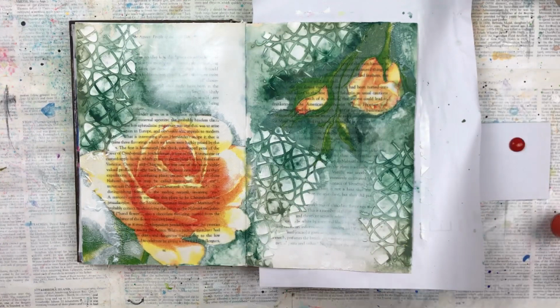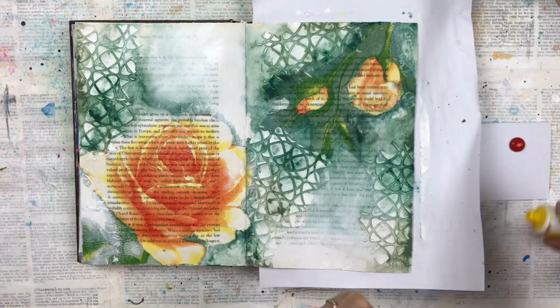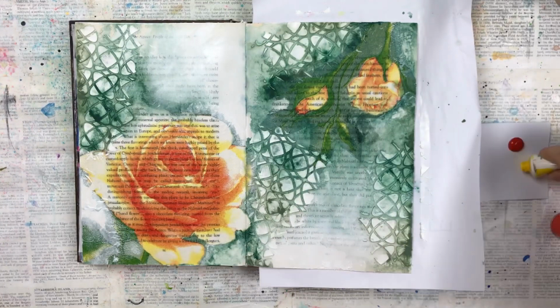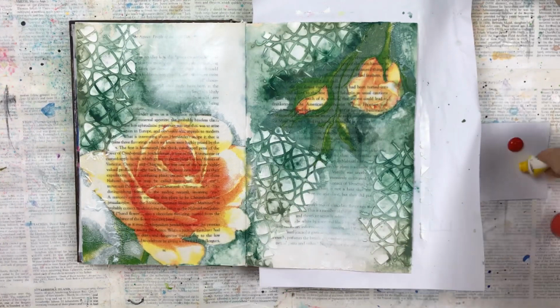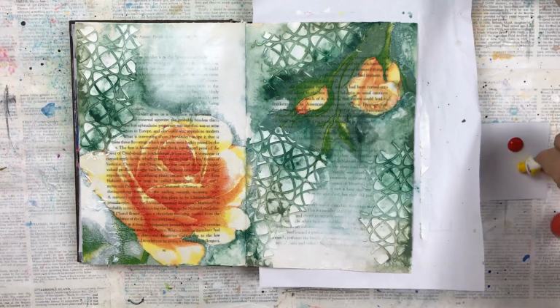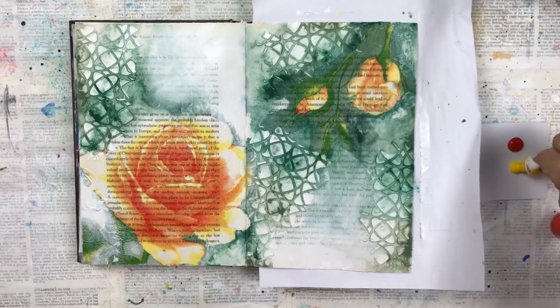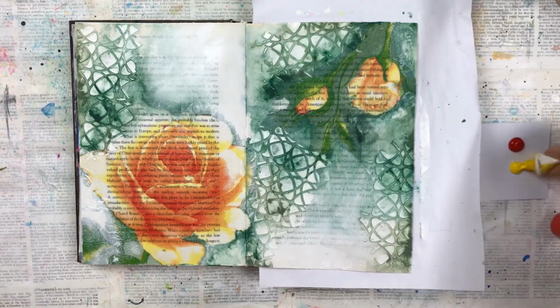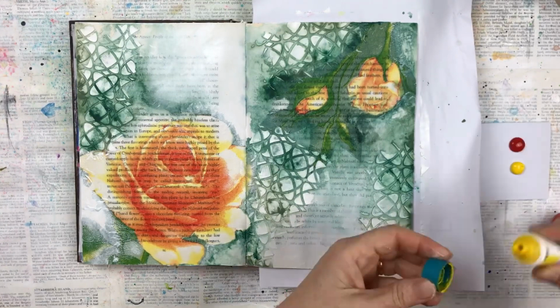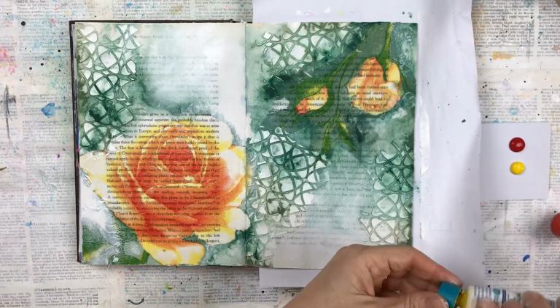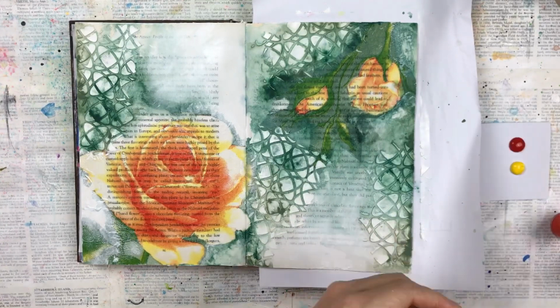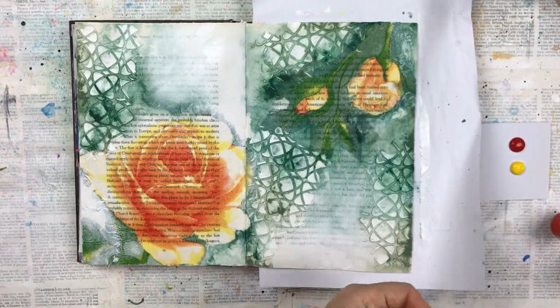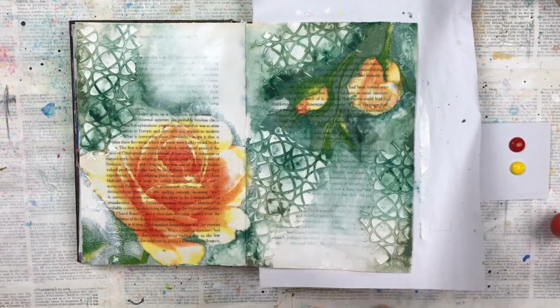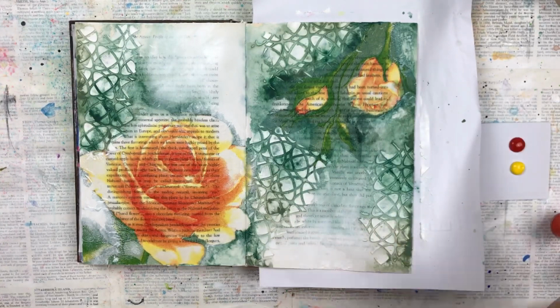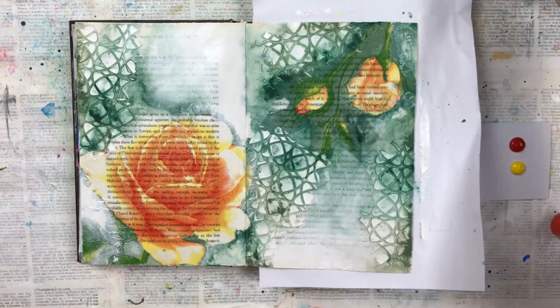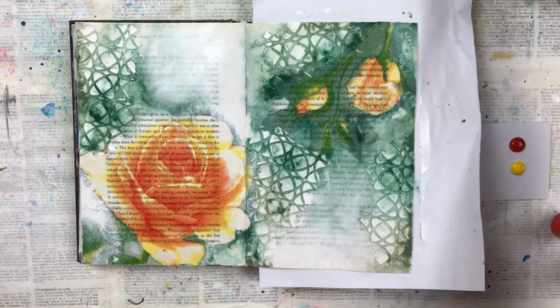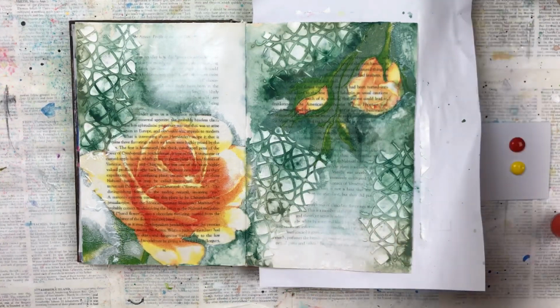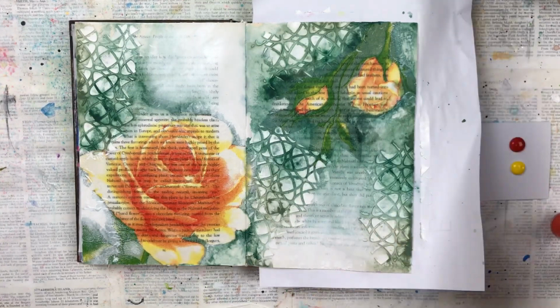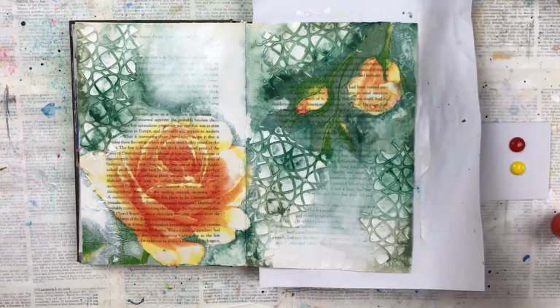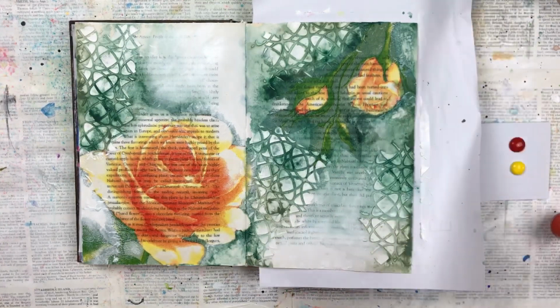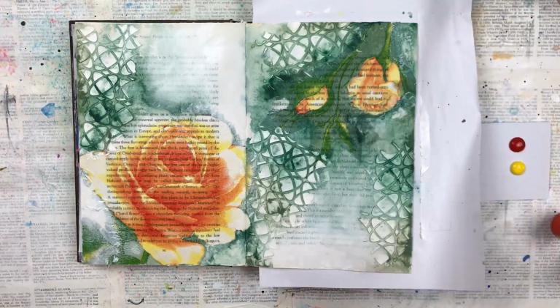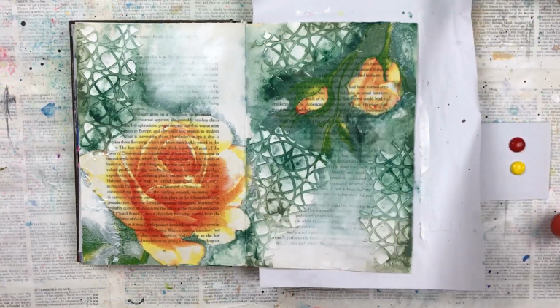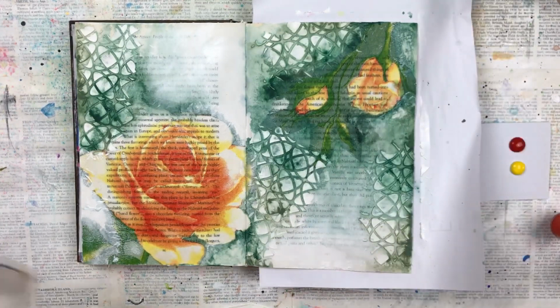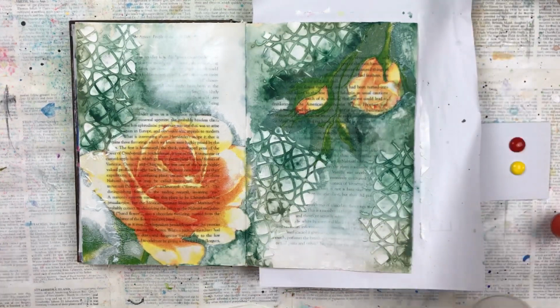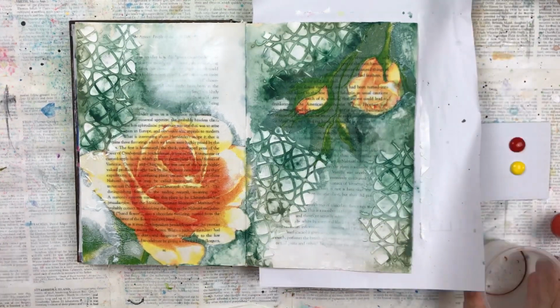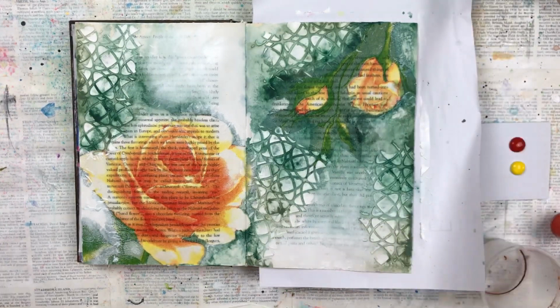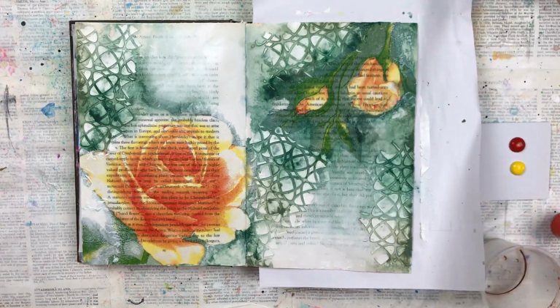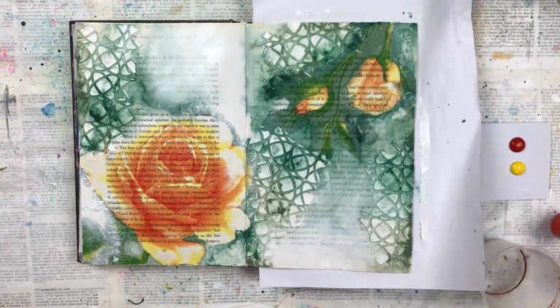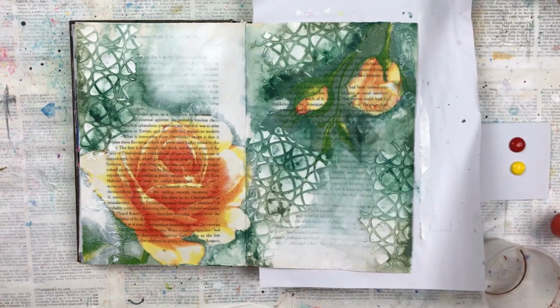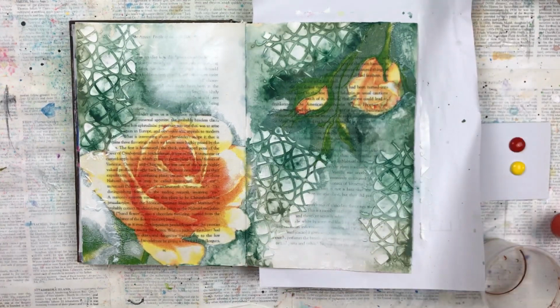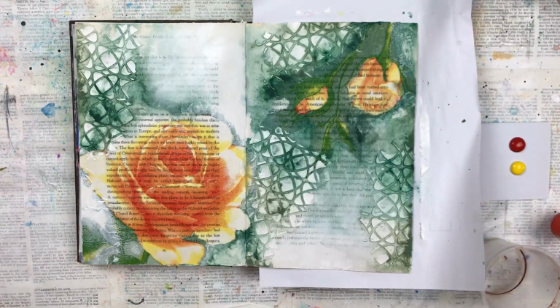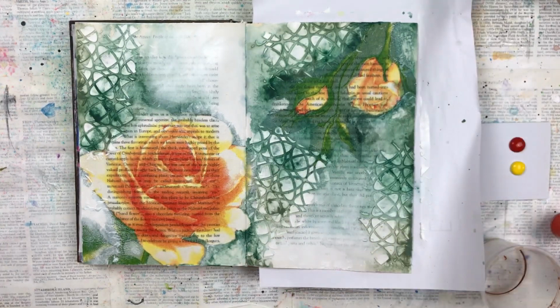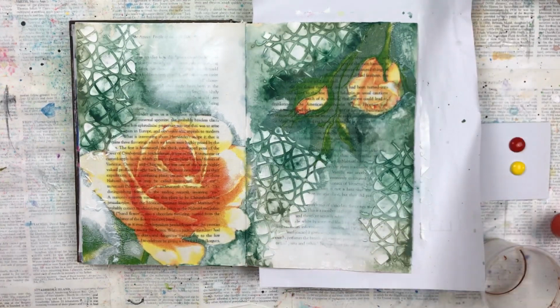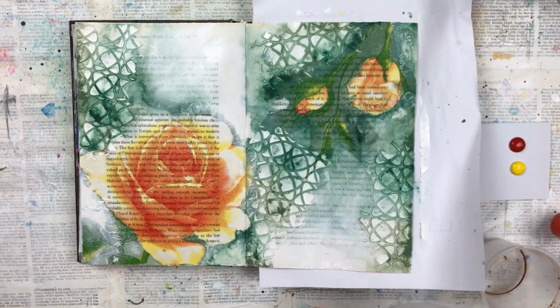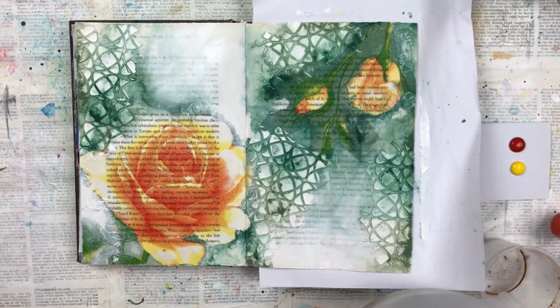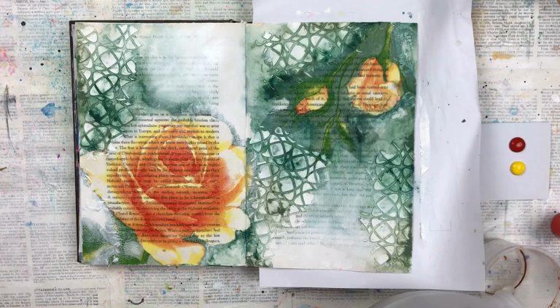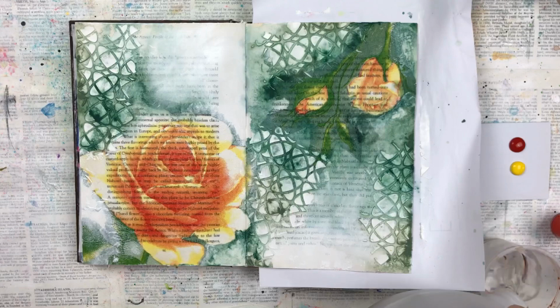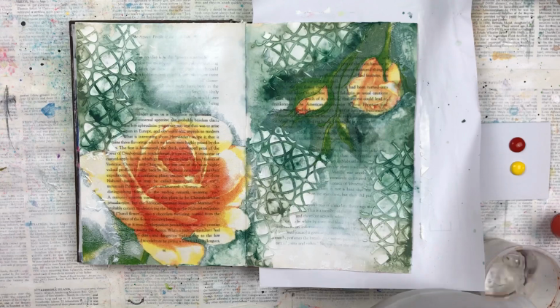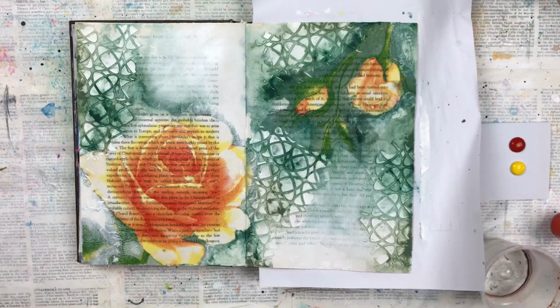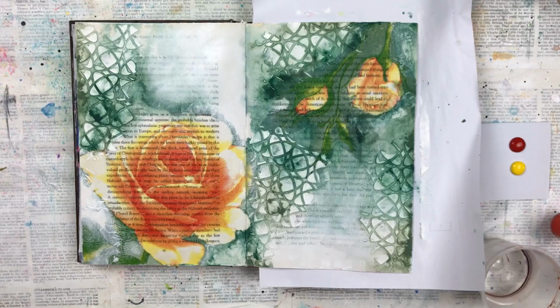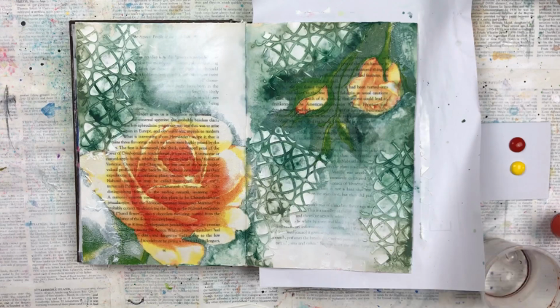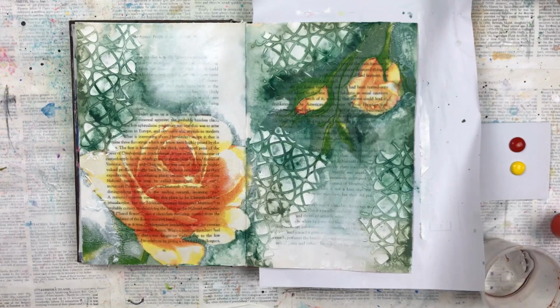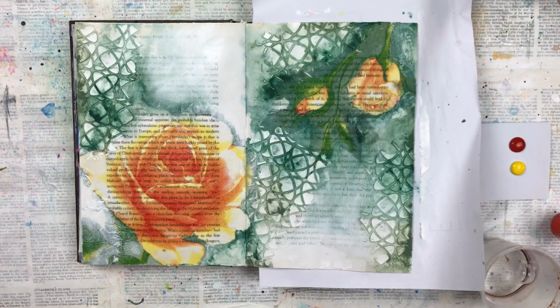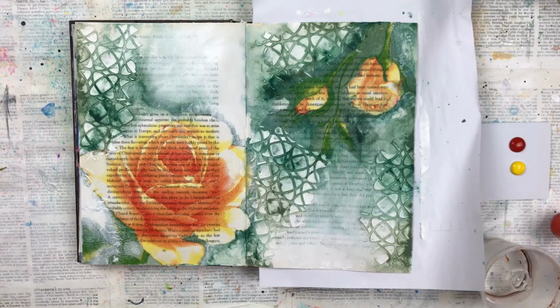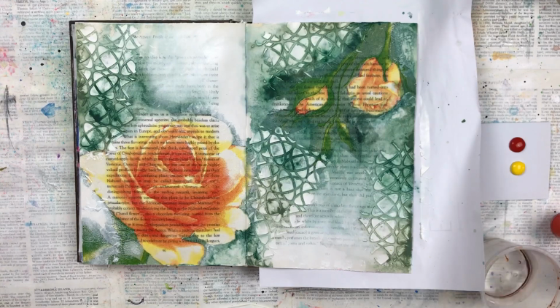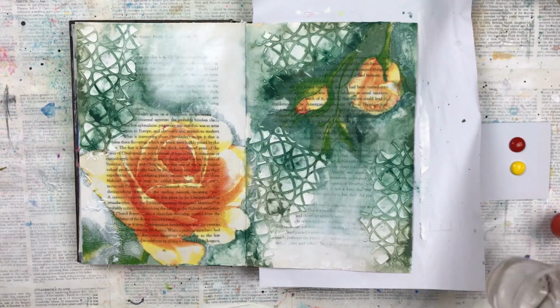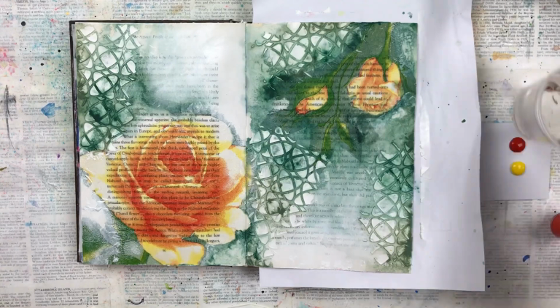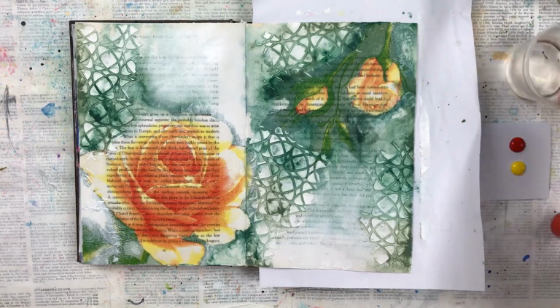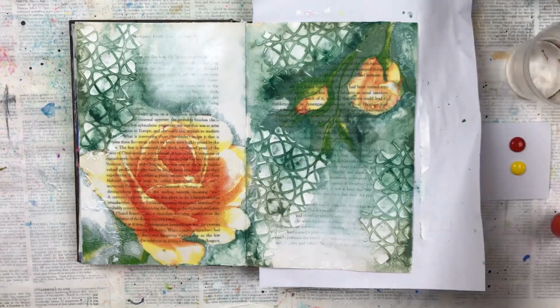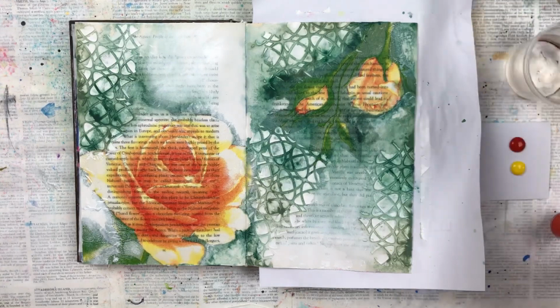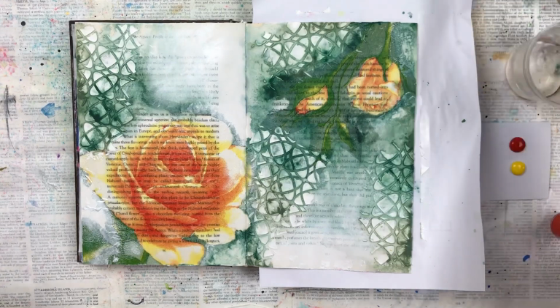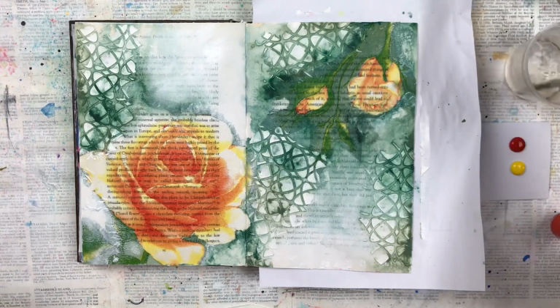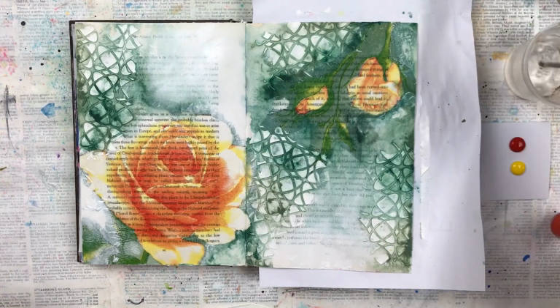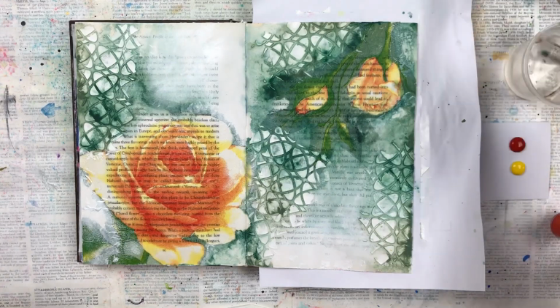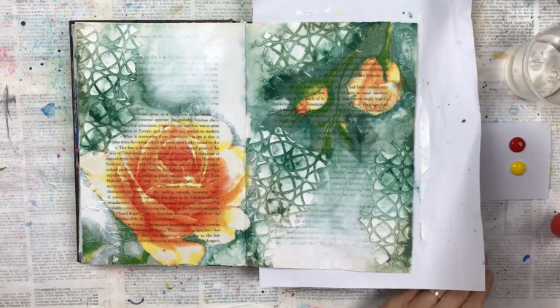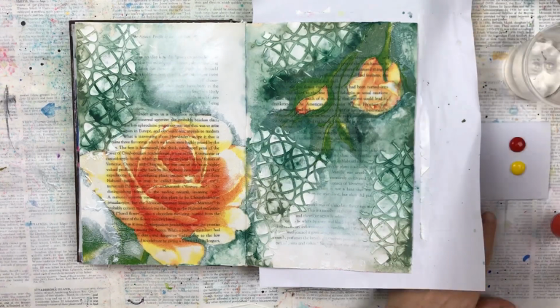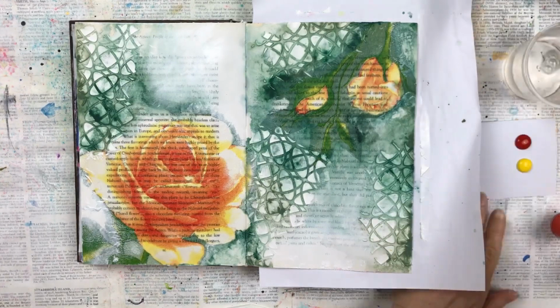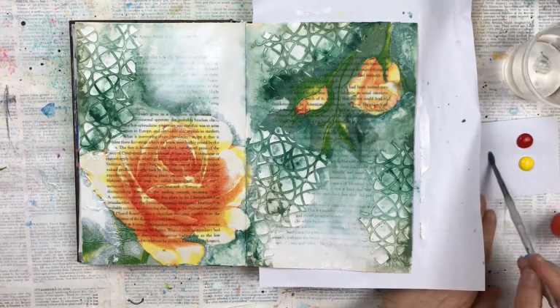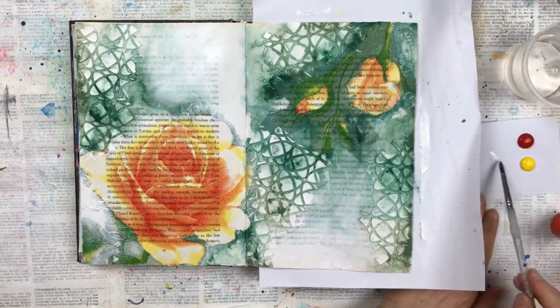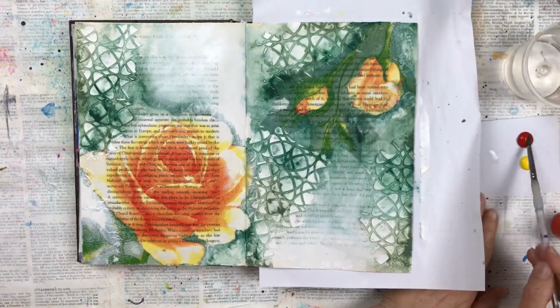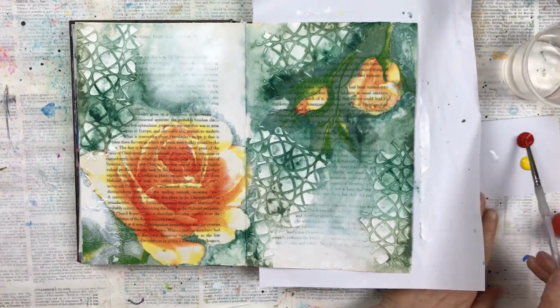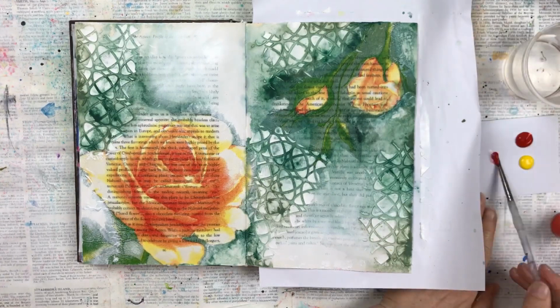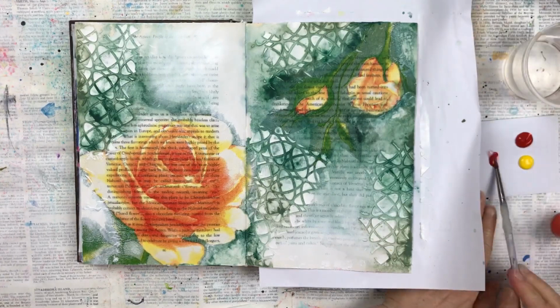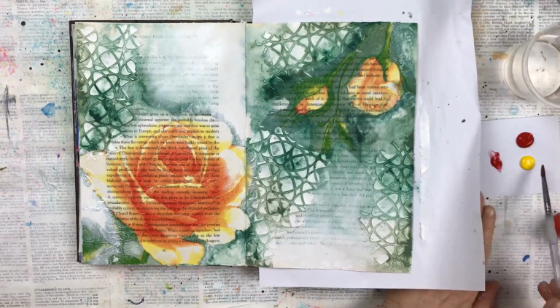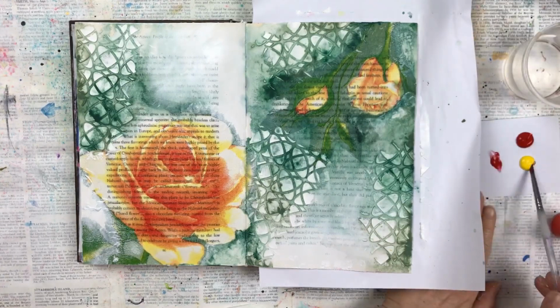I want to balance the colors a bit, so I'm going to make an orange with acrylic paints that matches the roses and do some splattering.